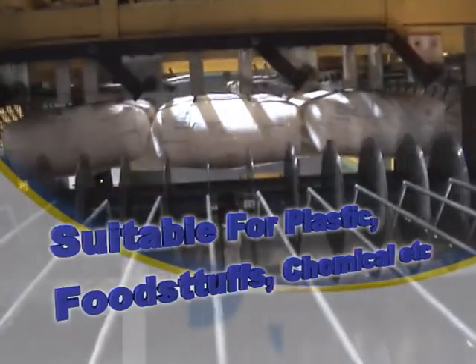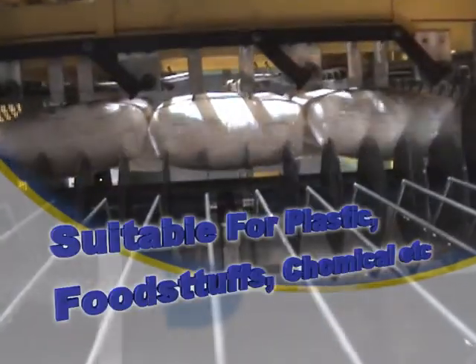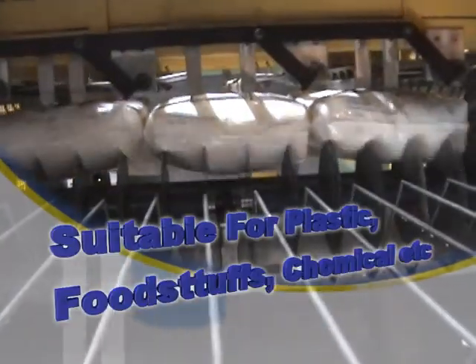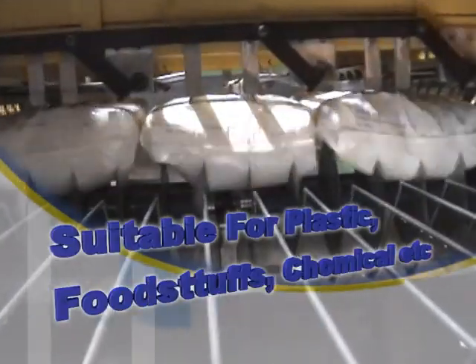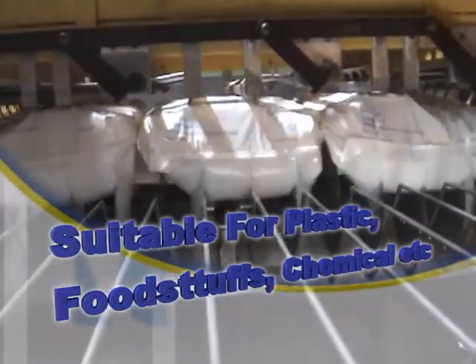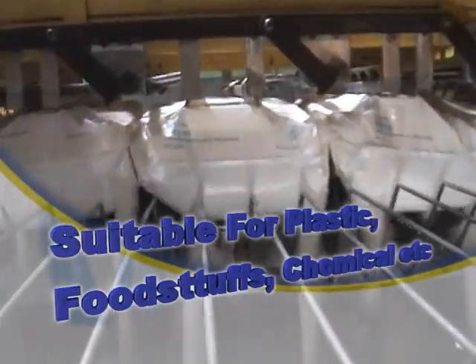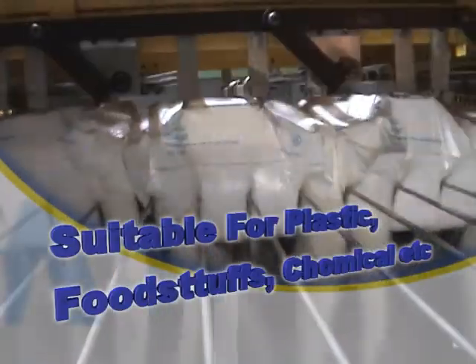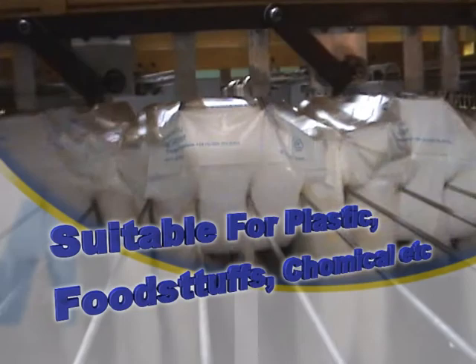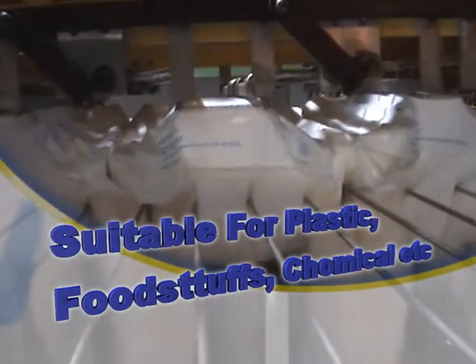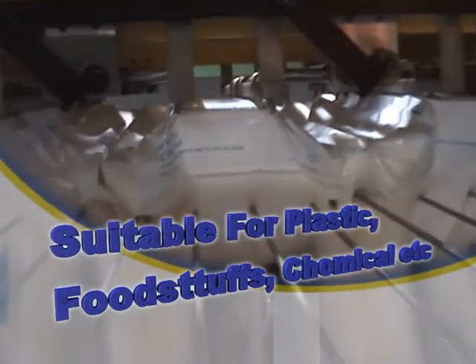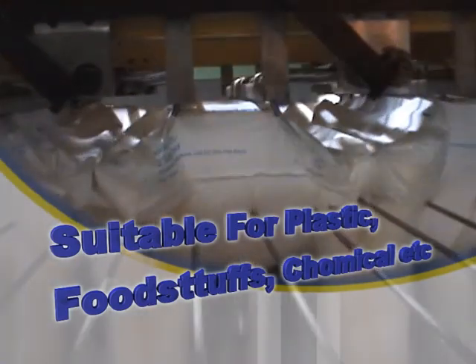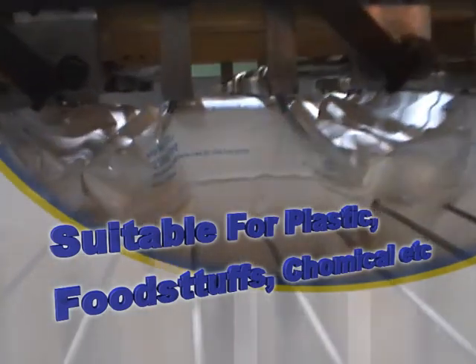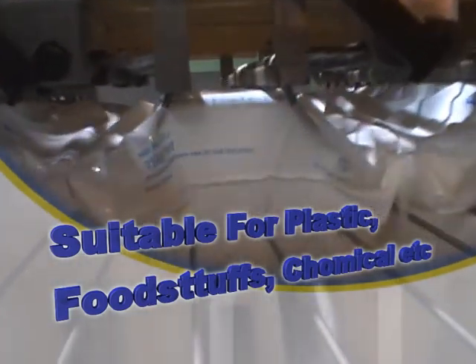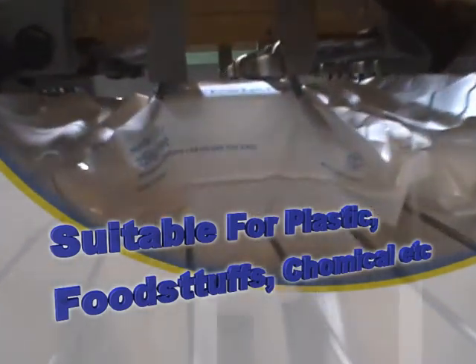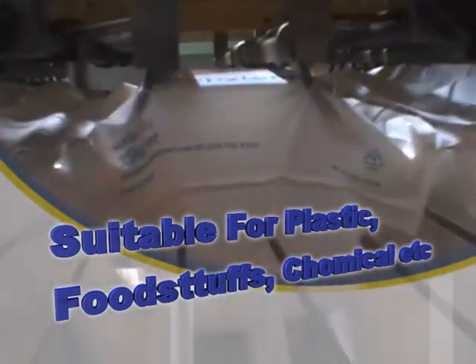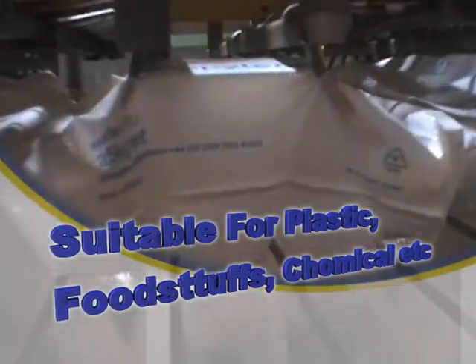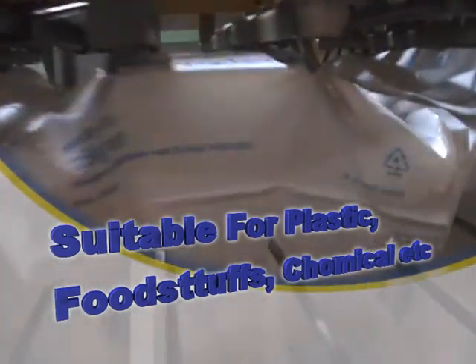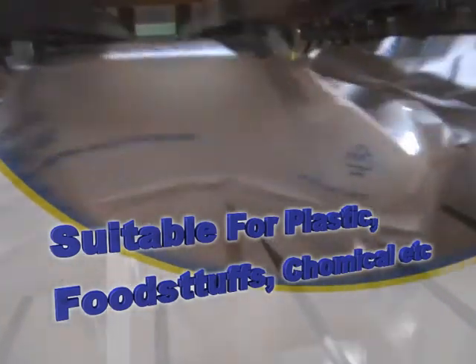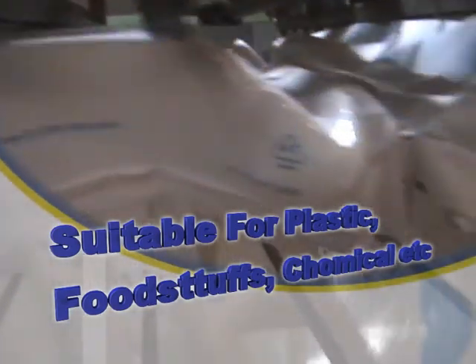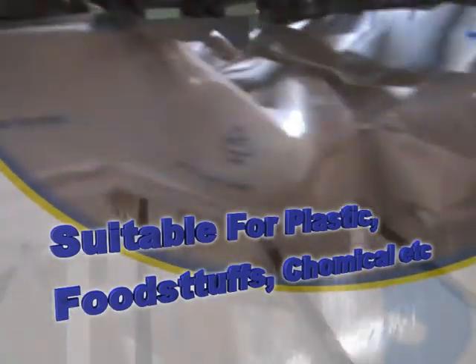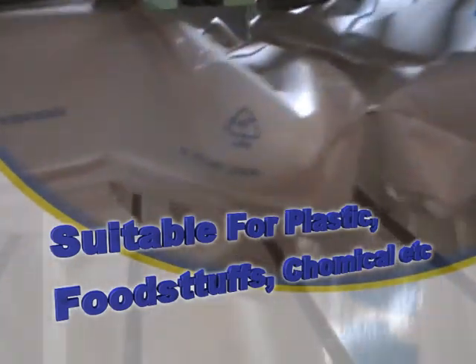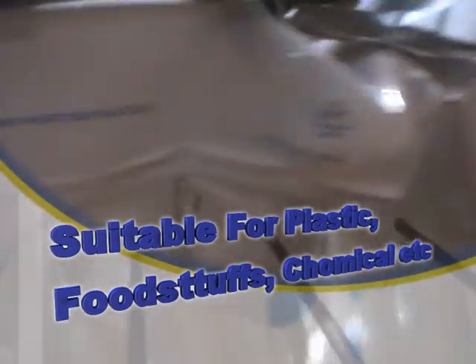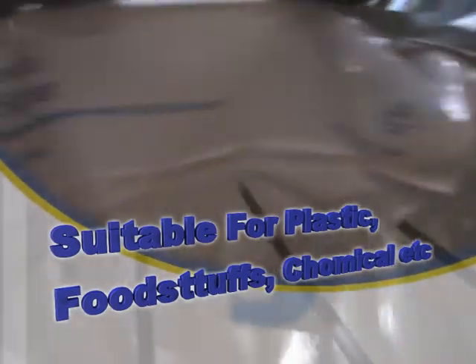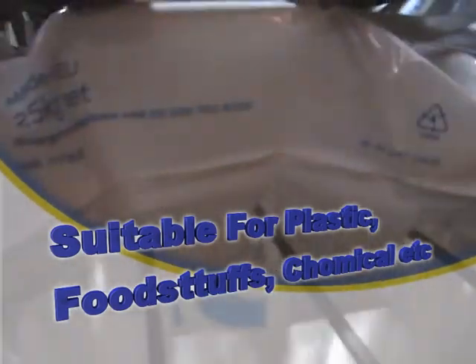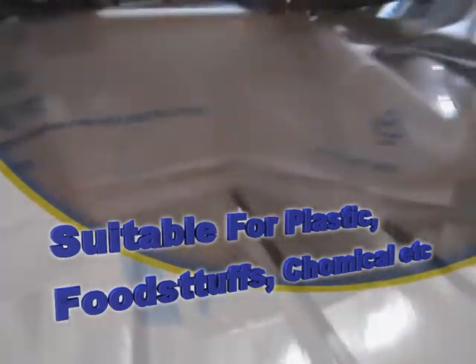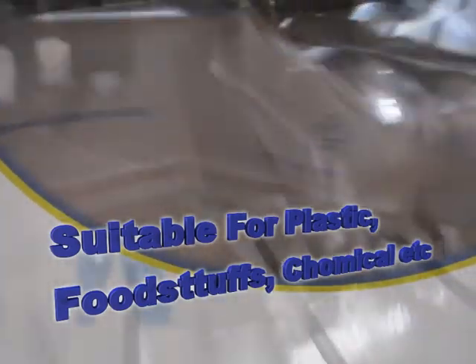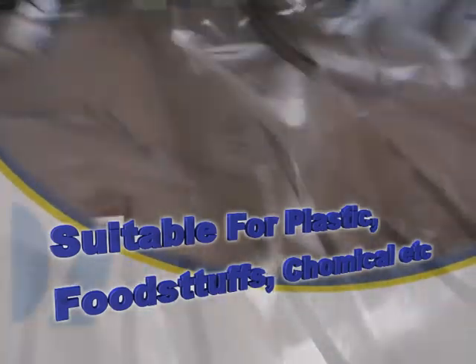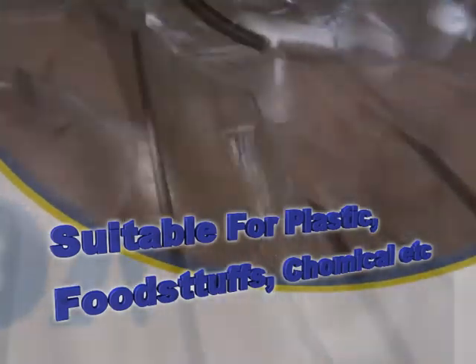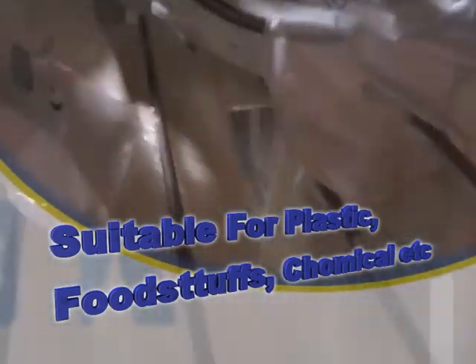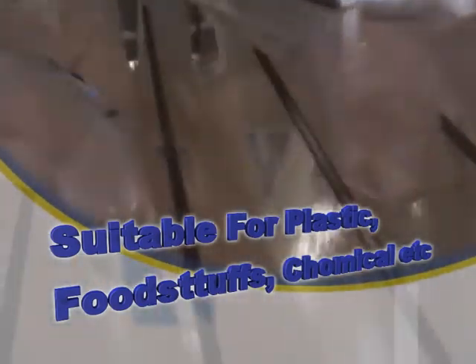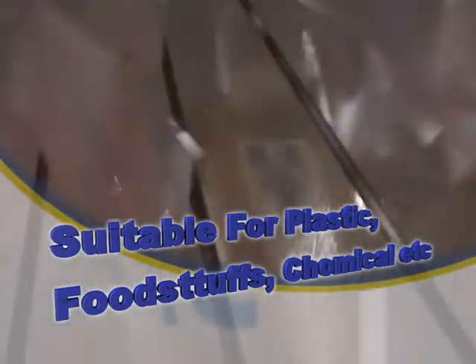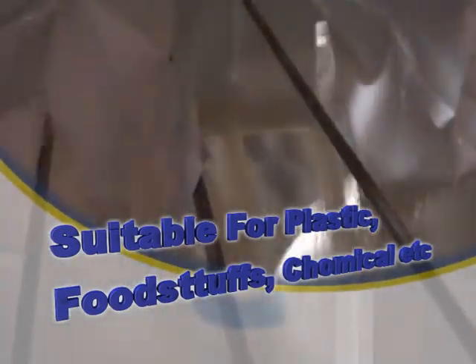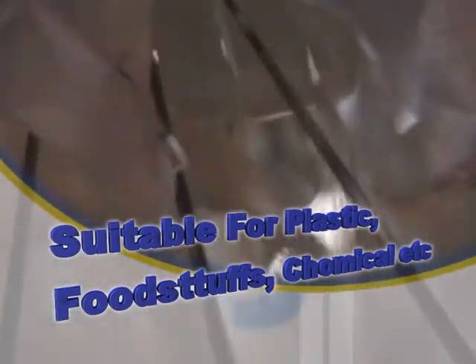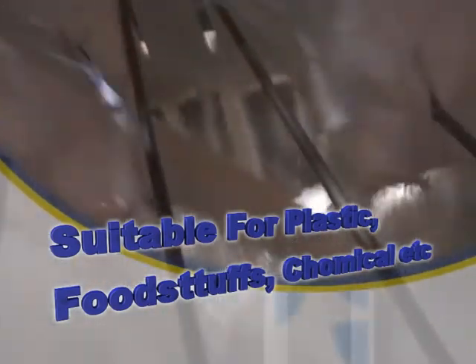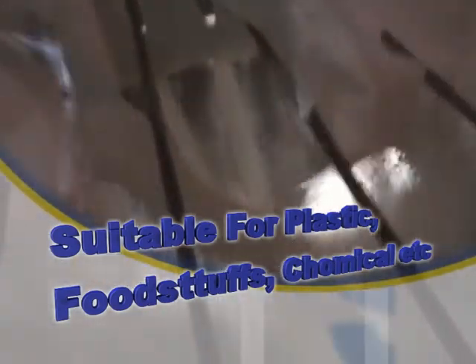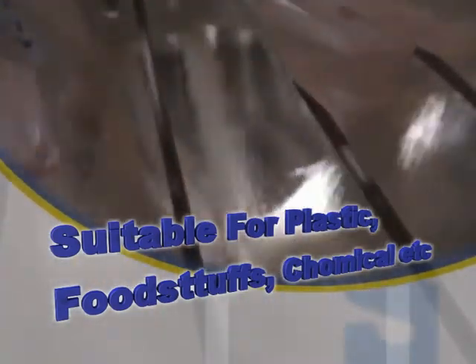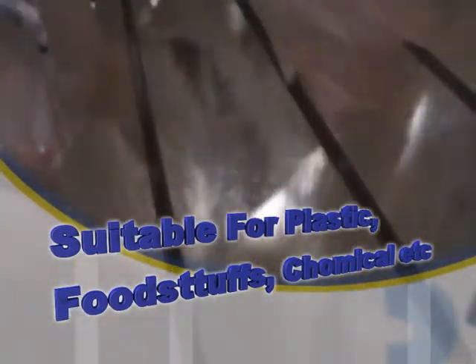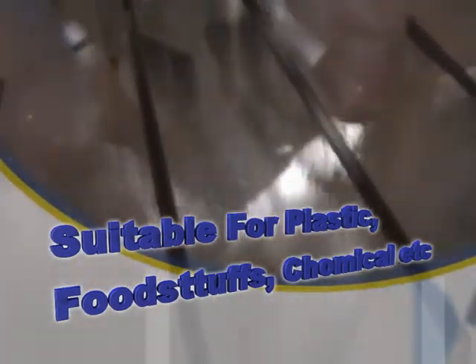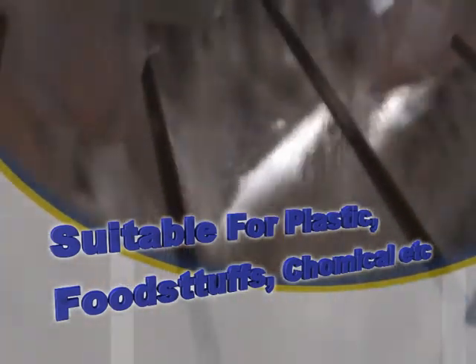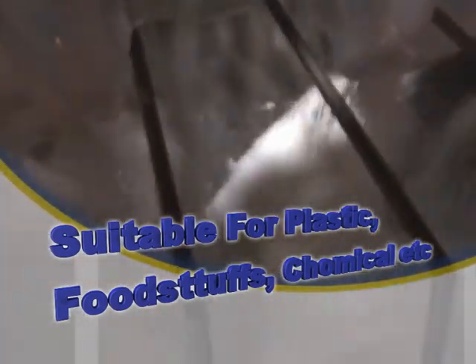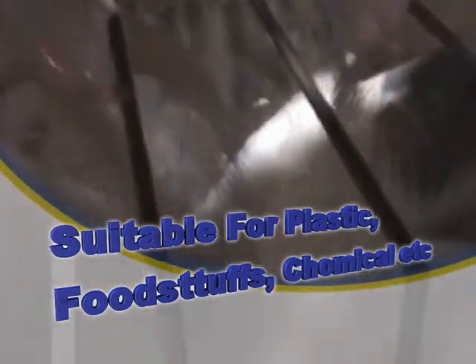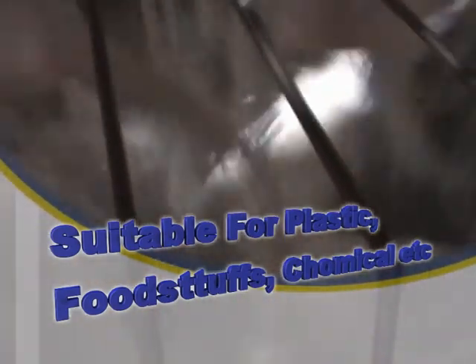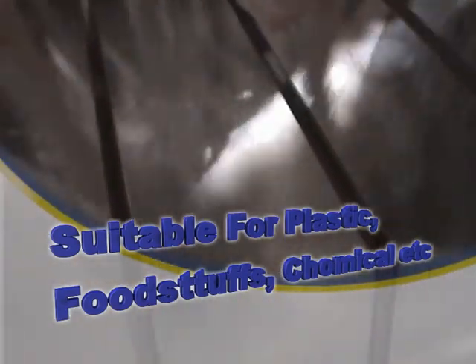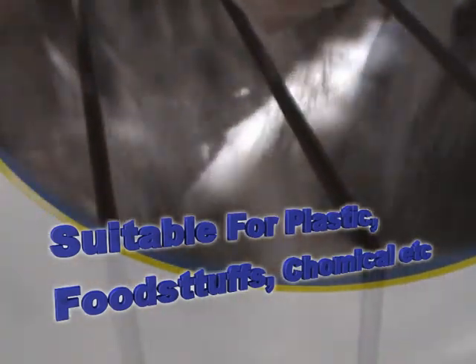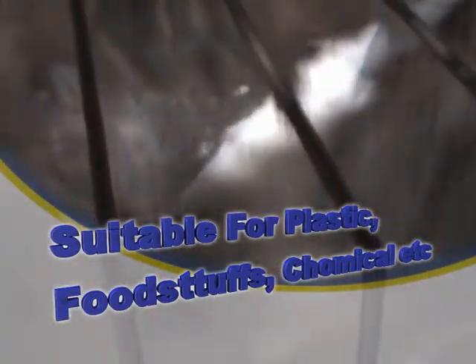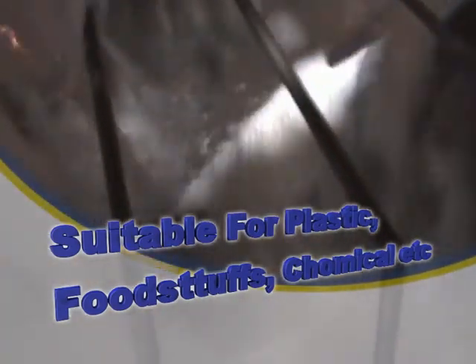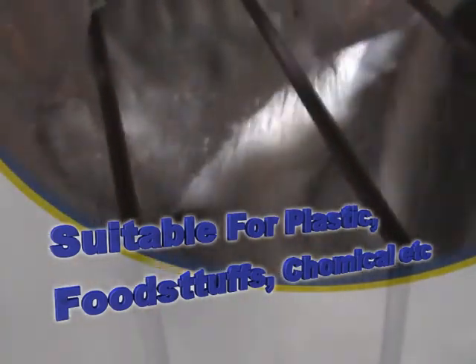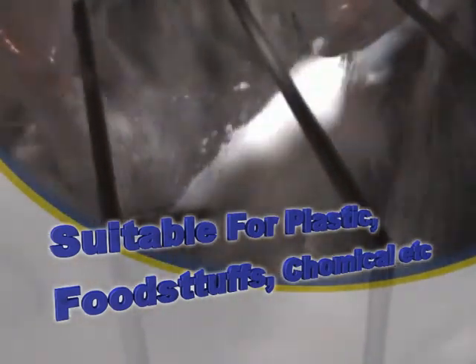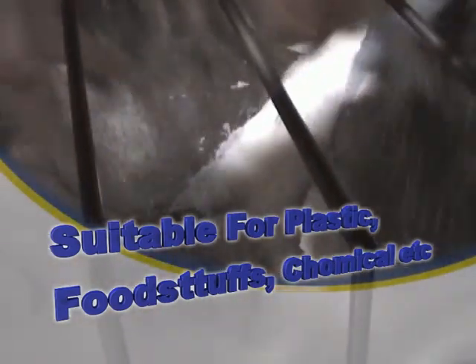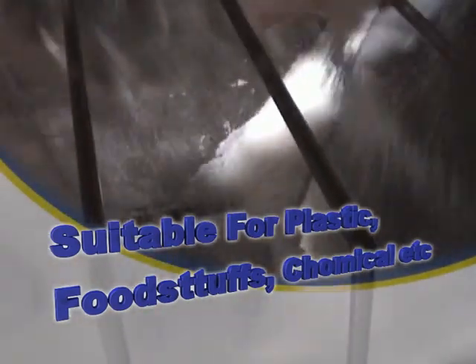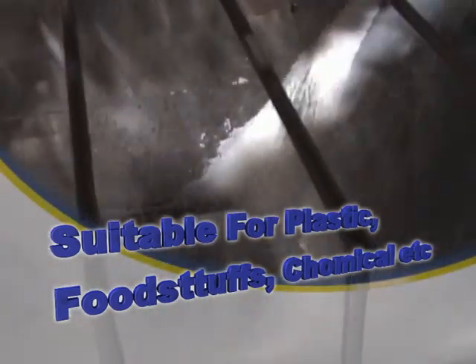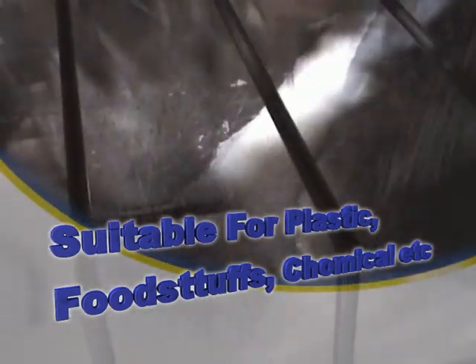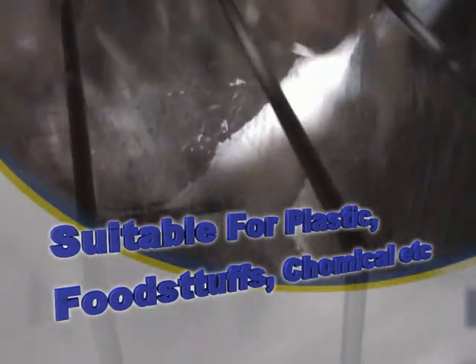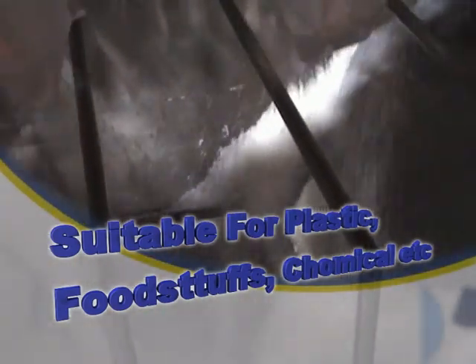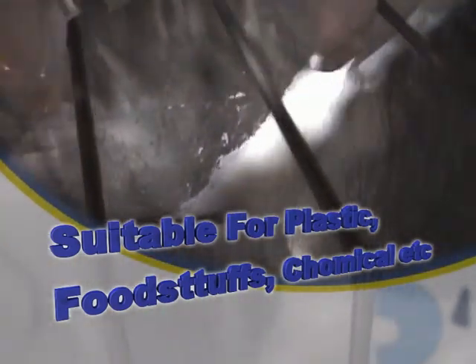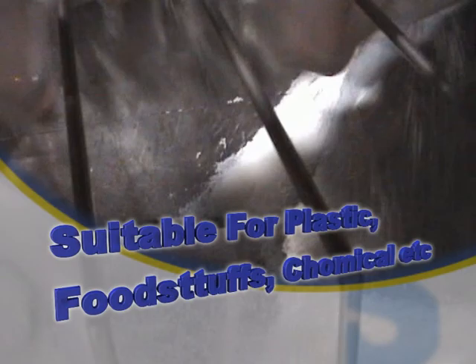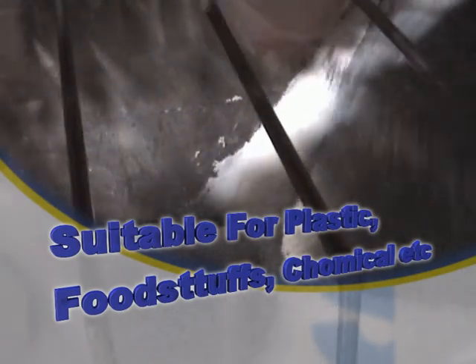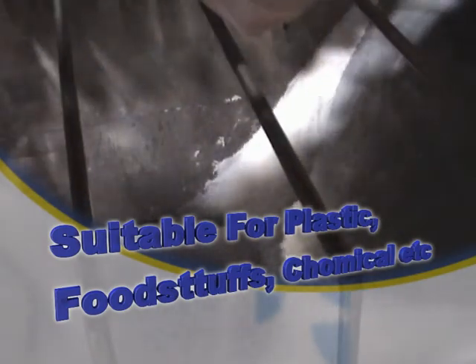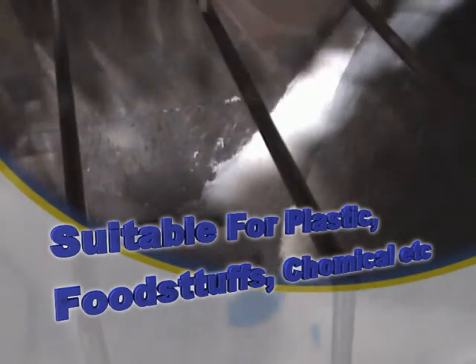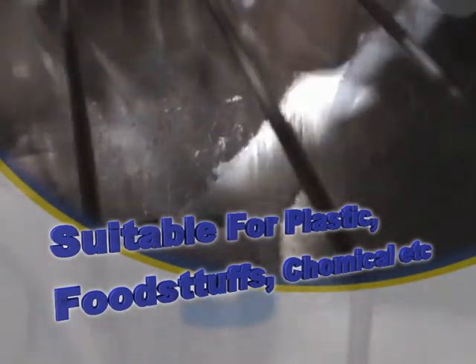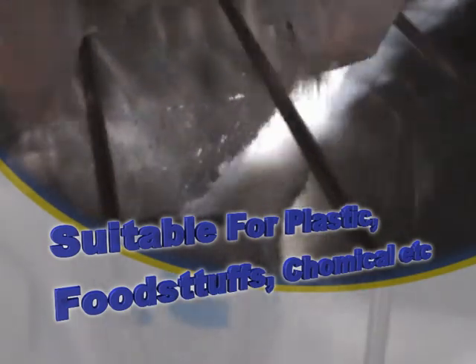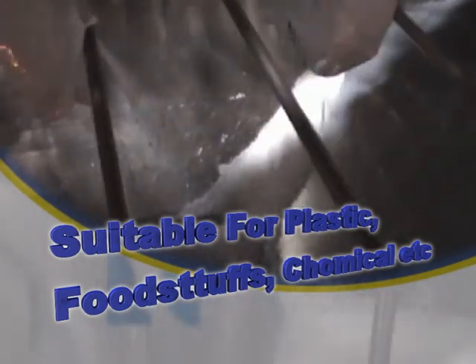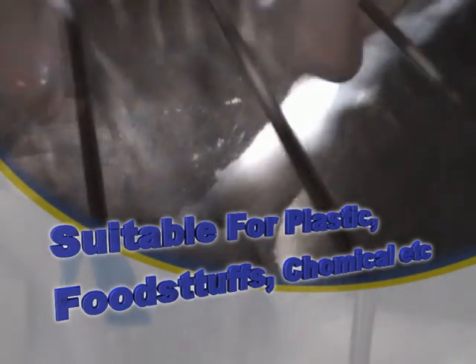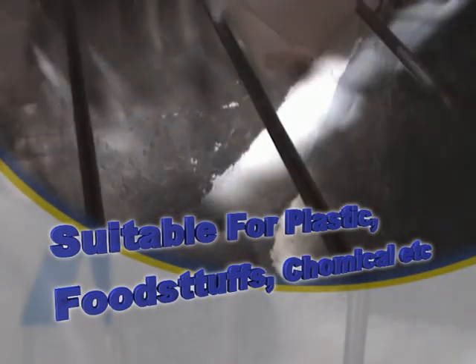LaborSave is suitable for all kinds of materials, from plastics to foodstuffs and chemicals. LaborSave handles them all.